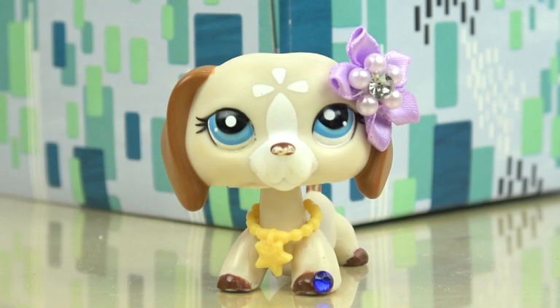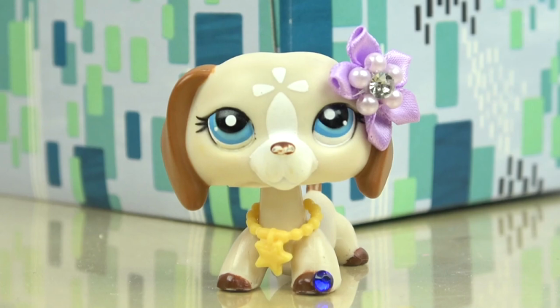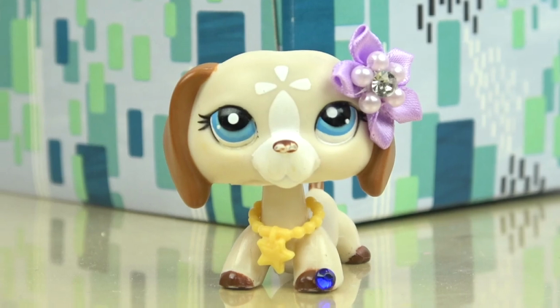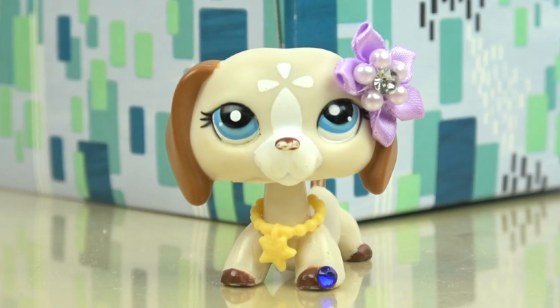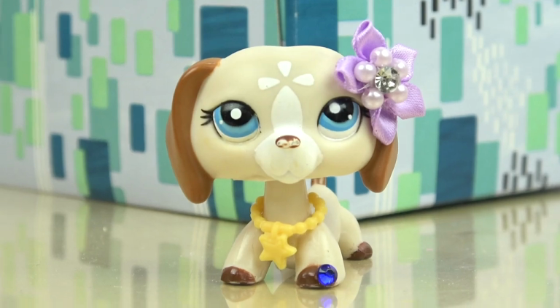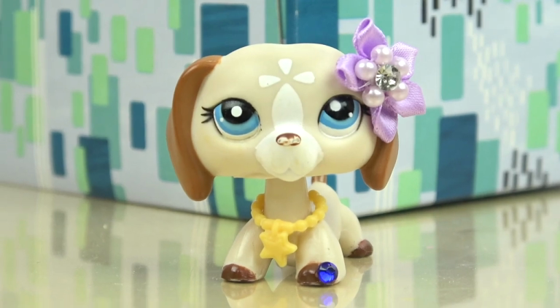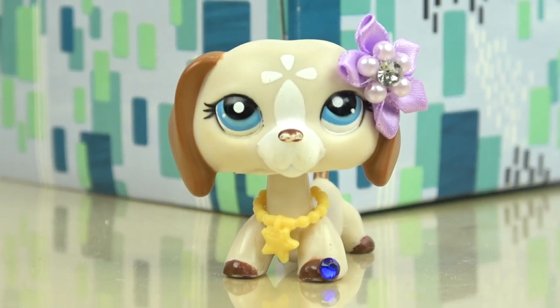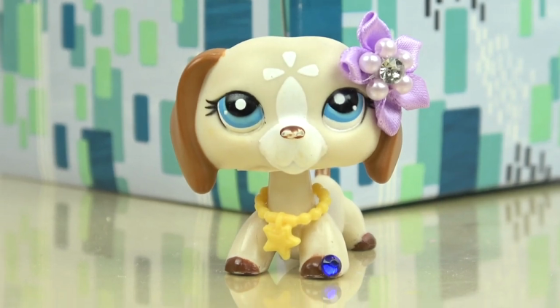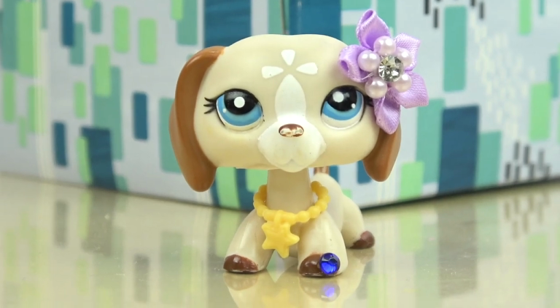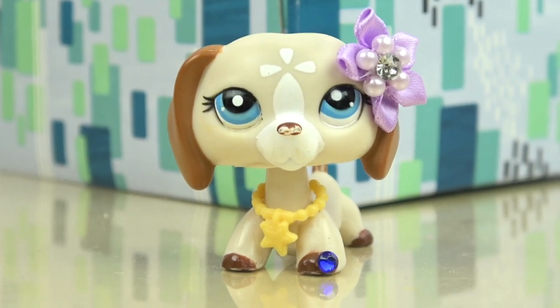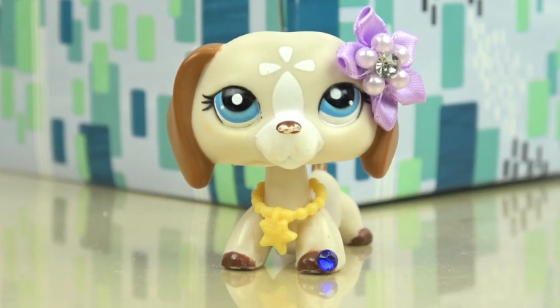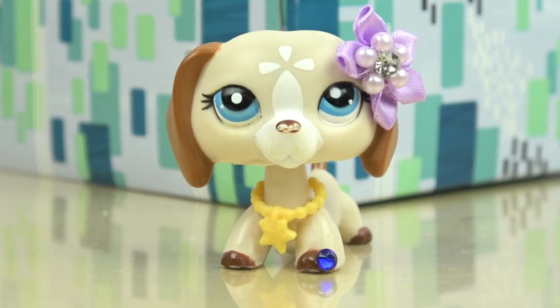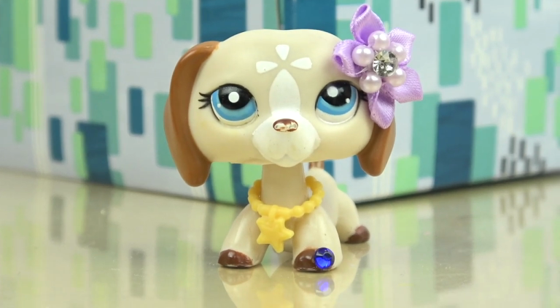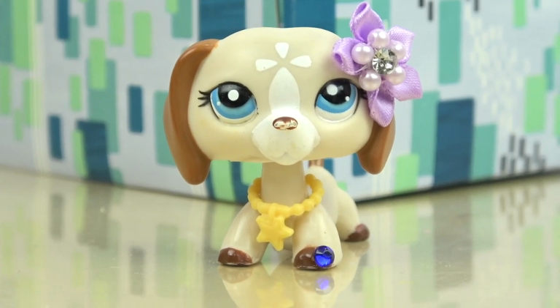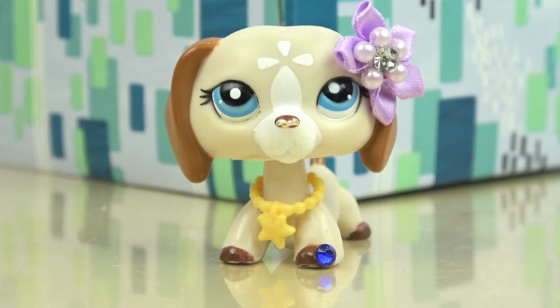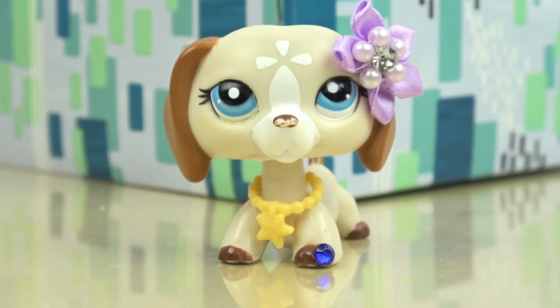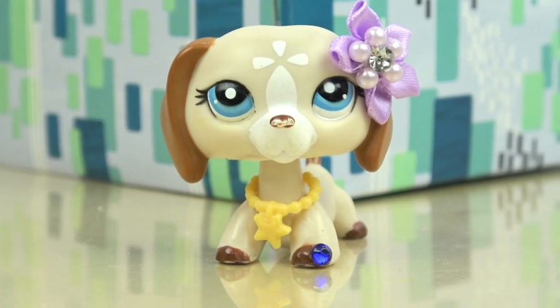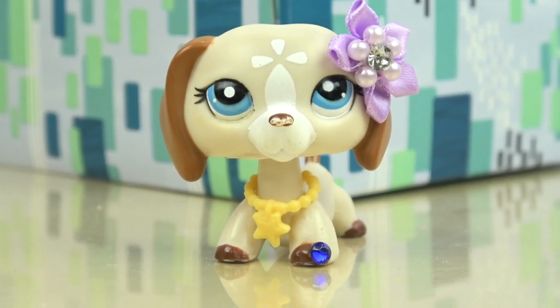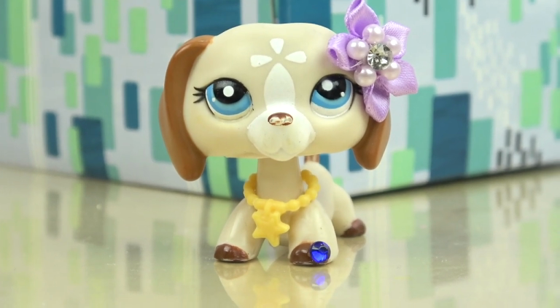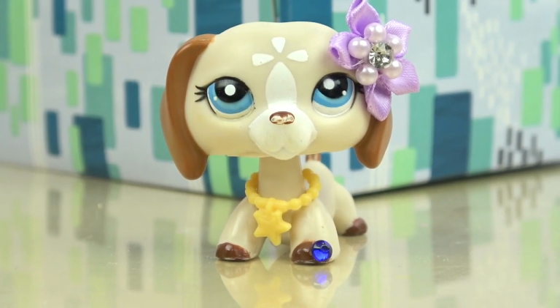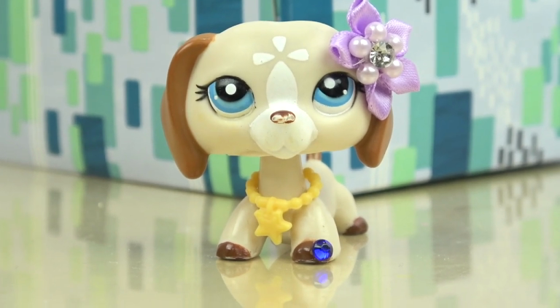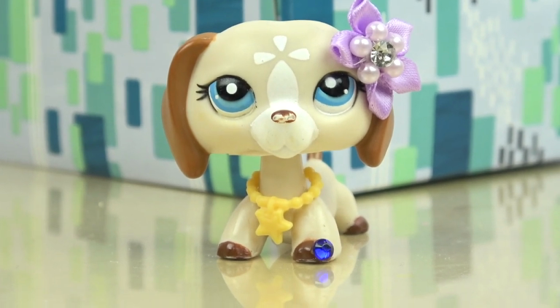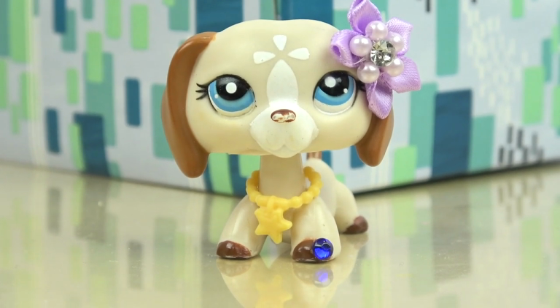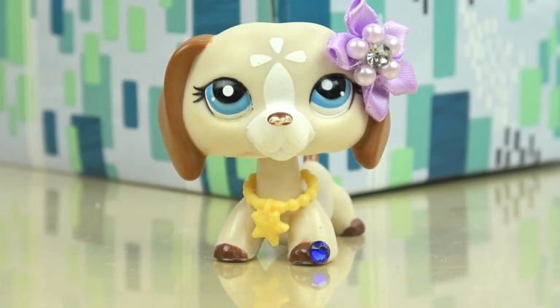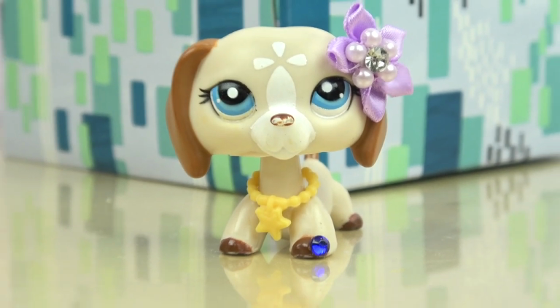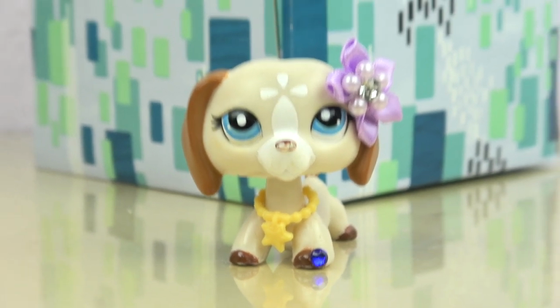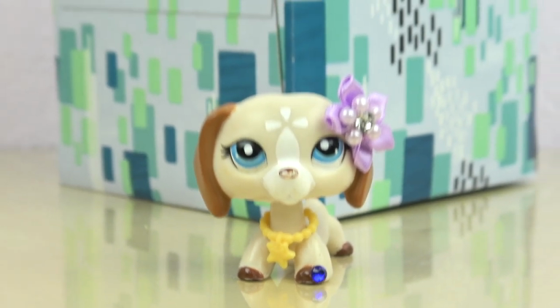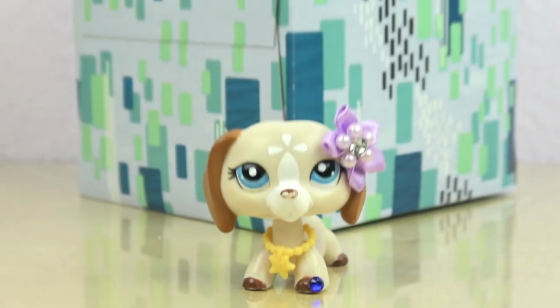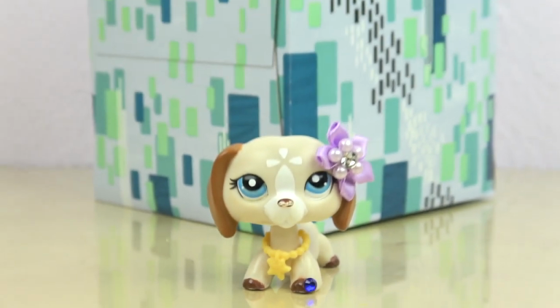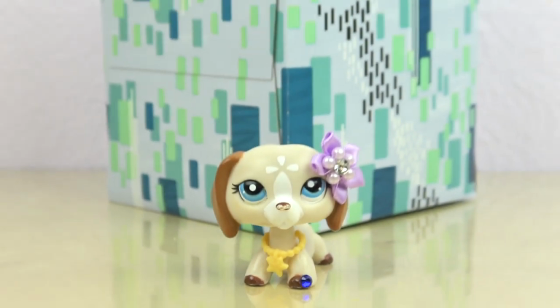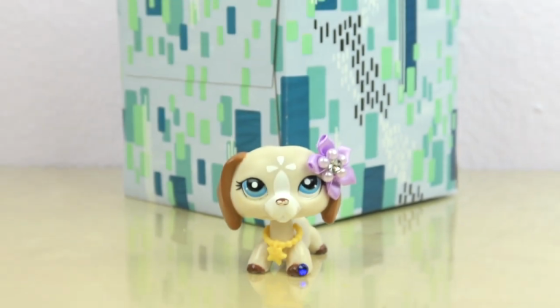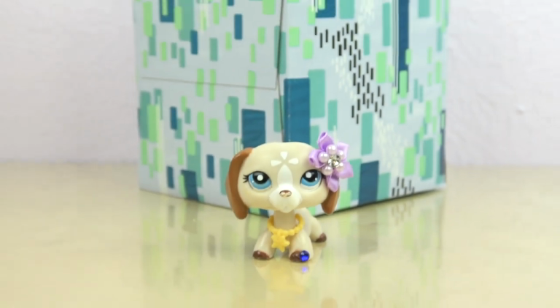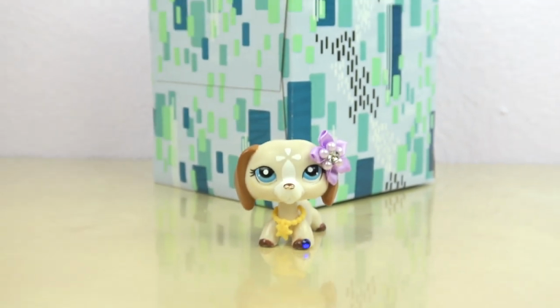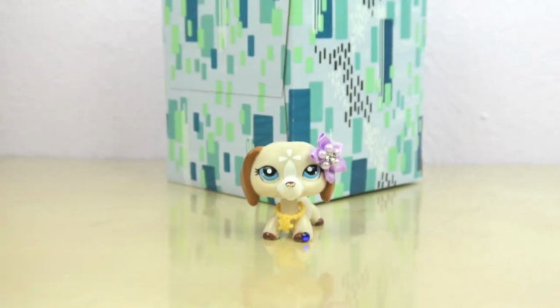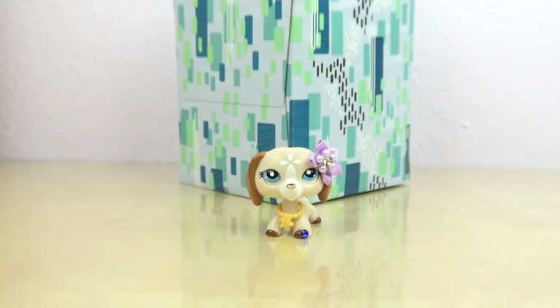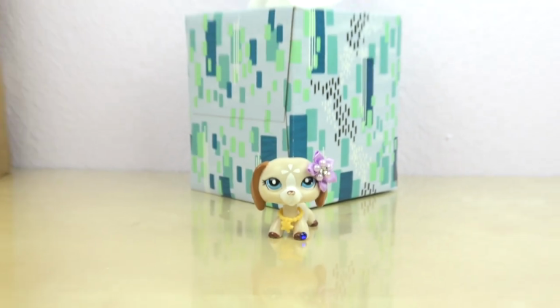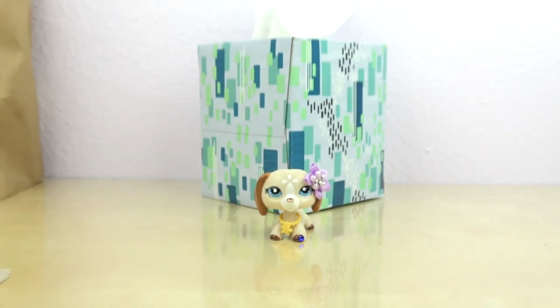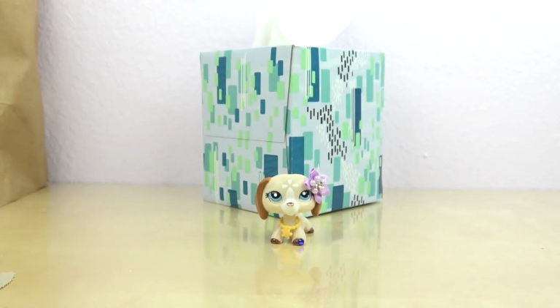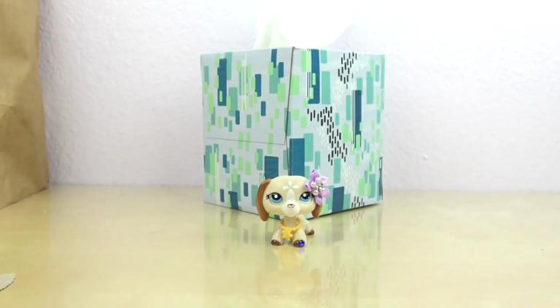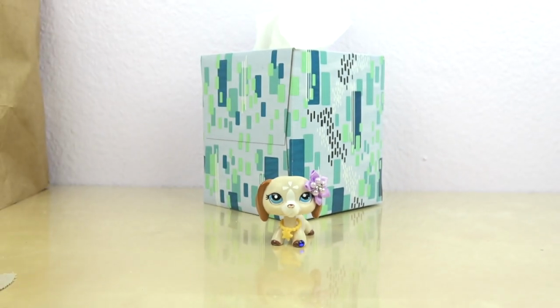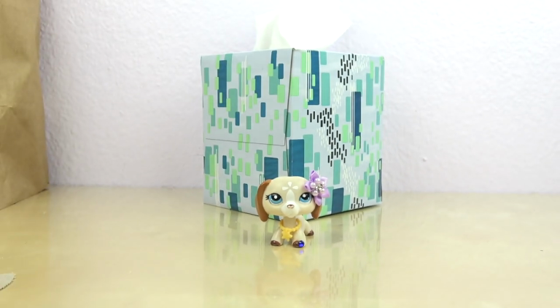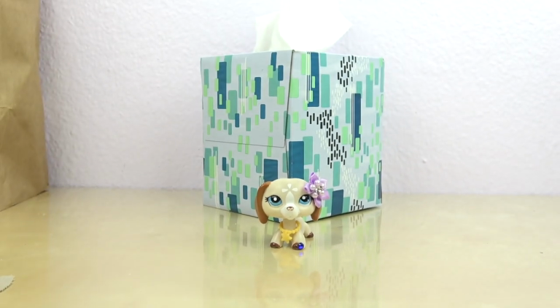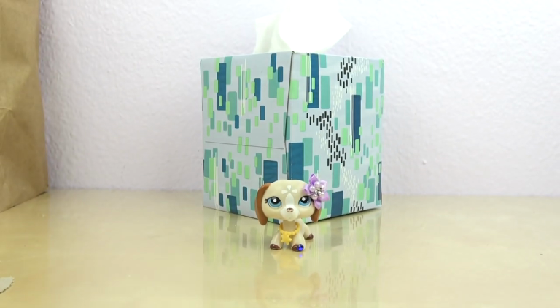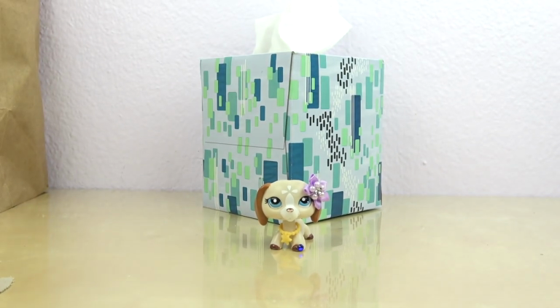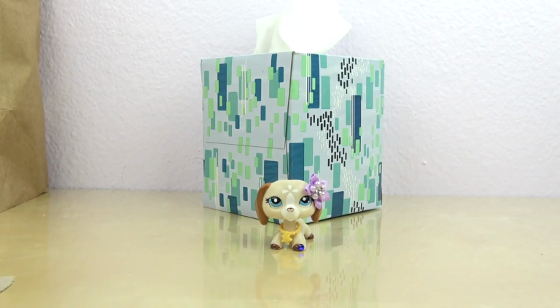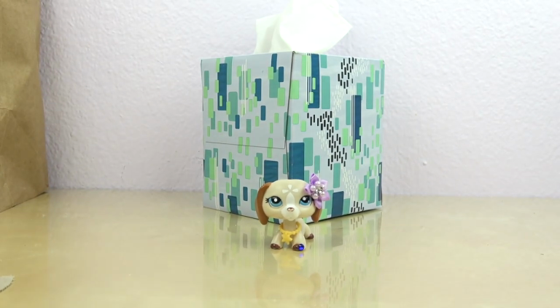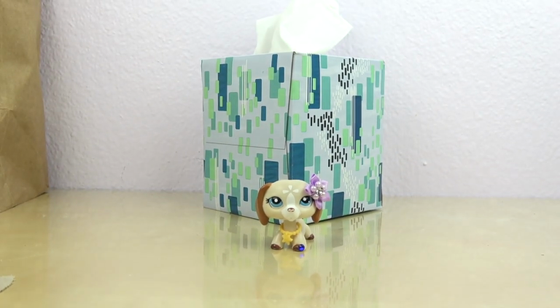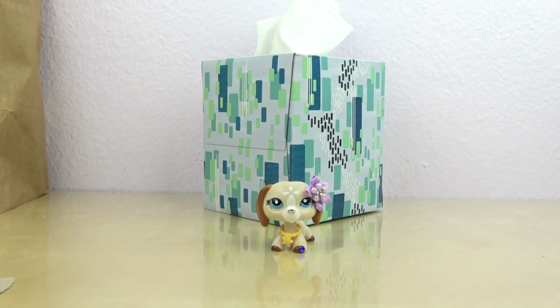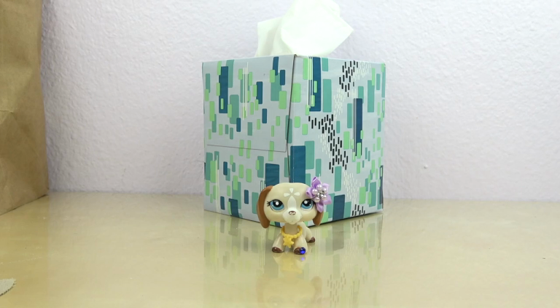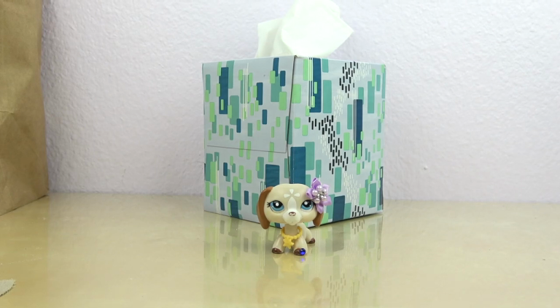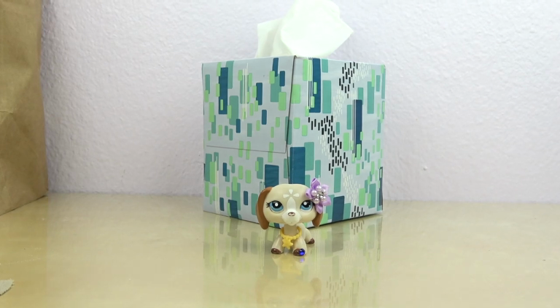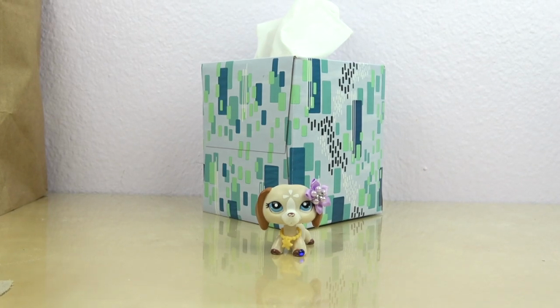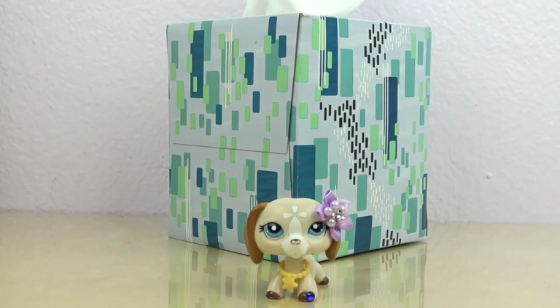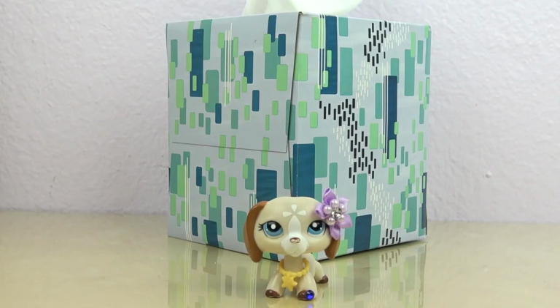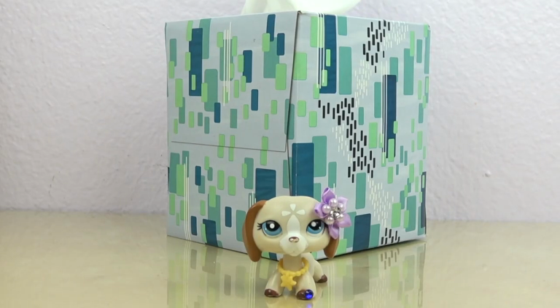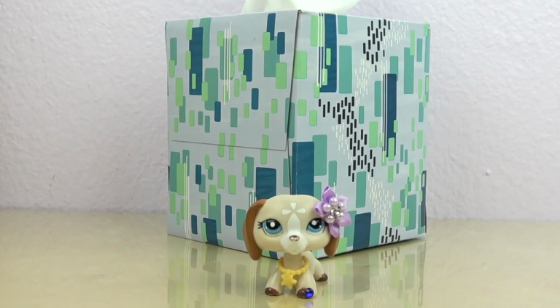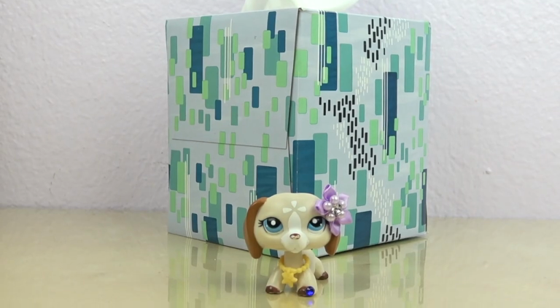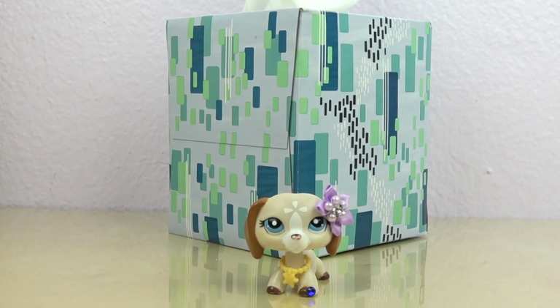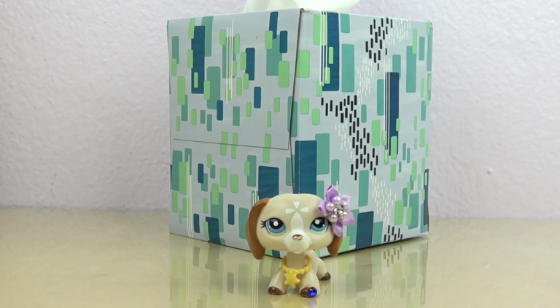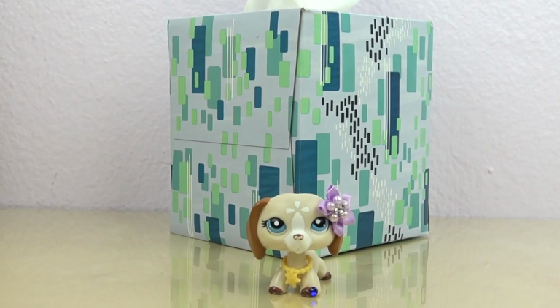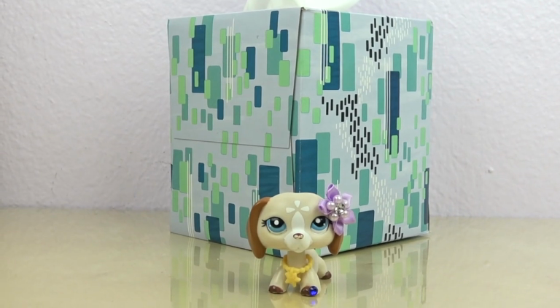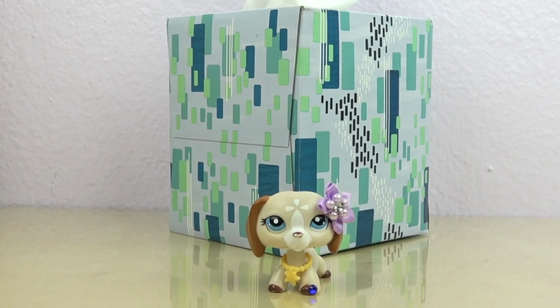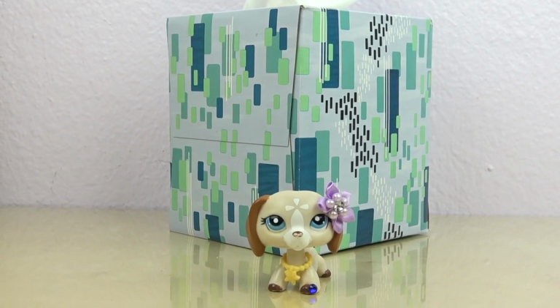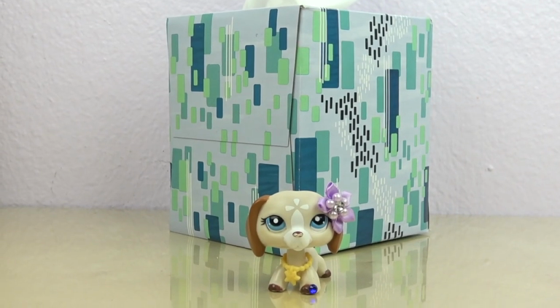When you're running out of time to set up for a video and your background is literally just a tissue box. Yeah, we've all been there.